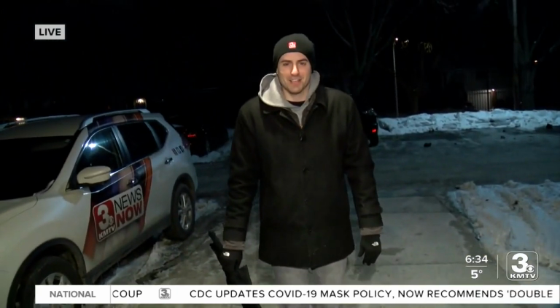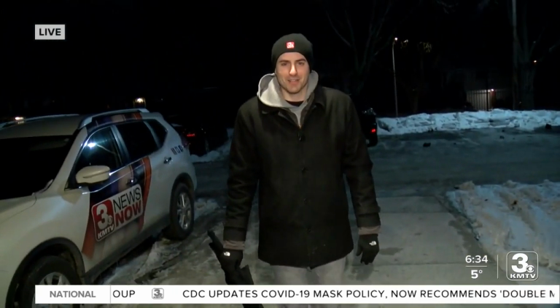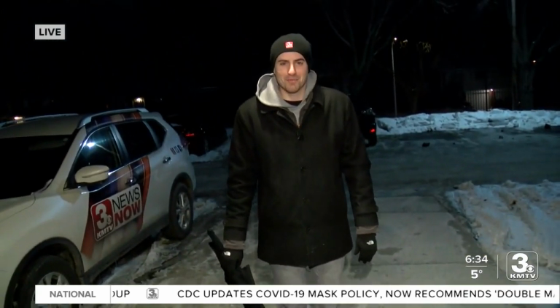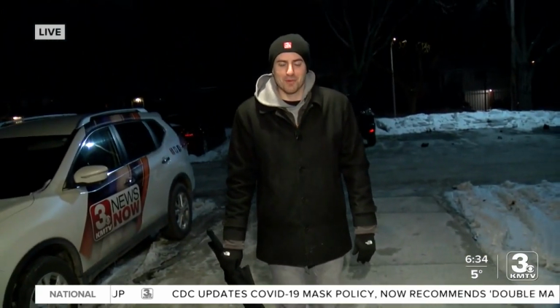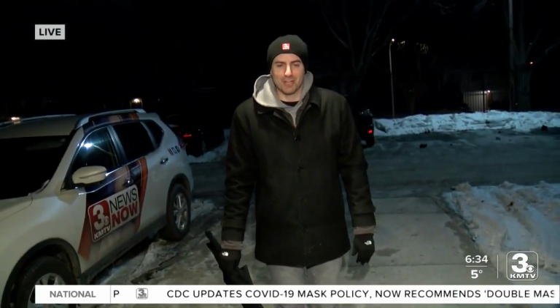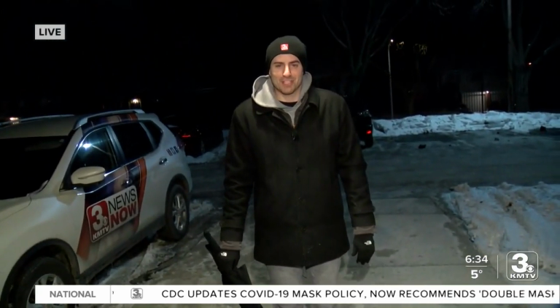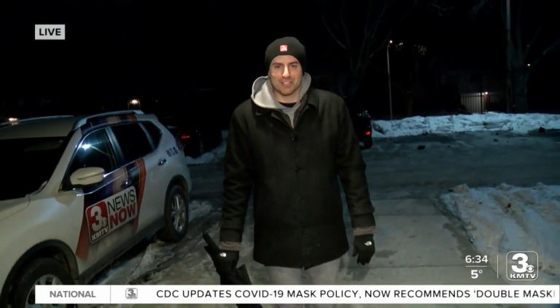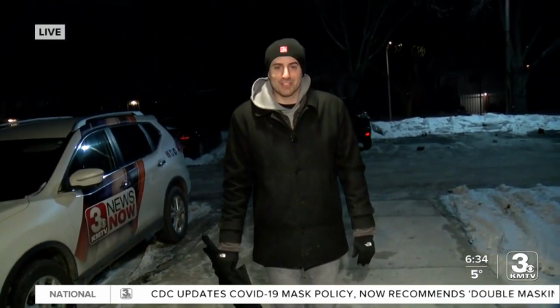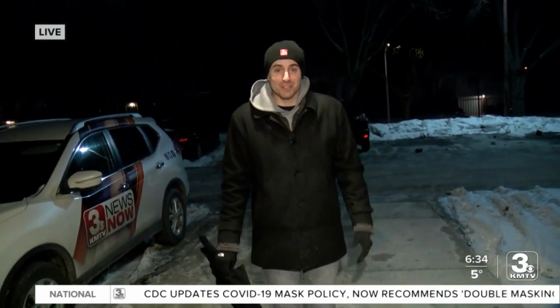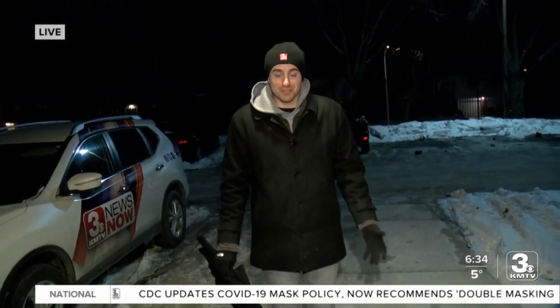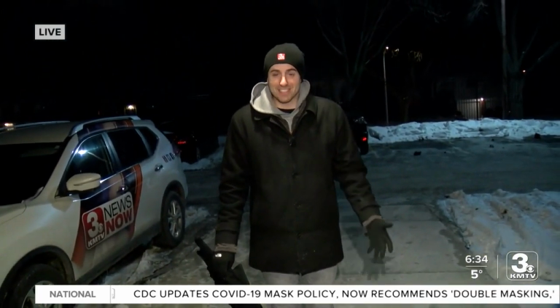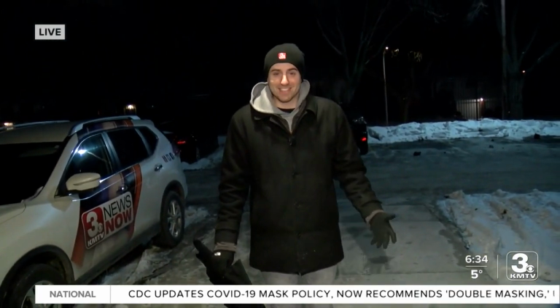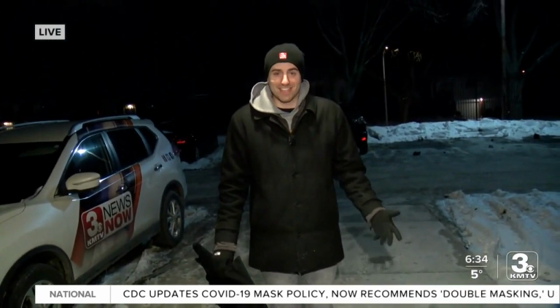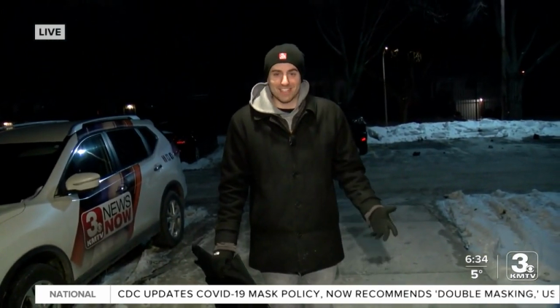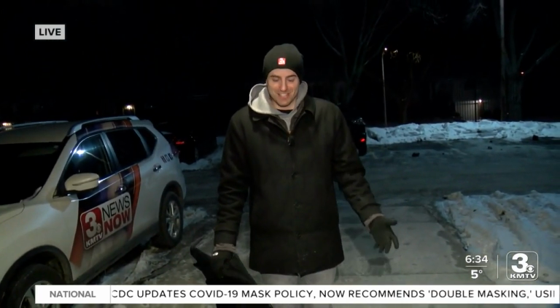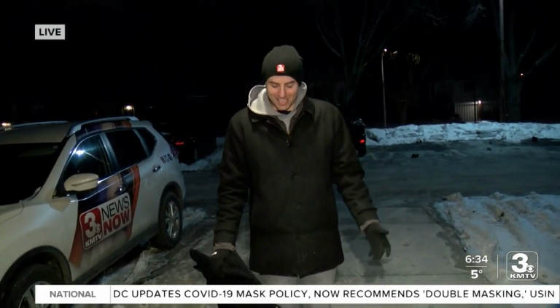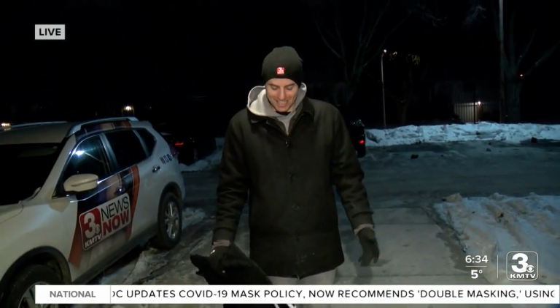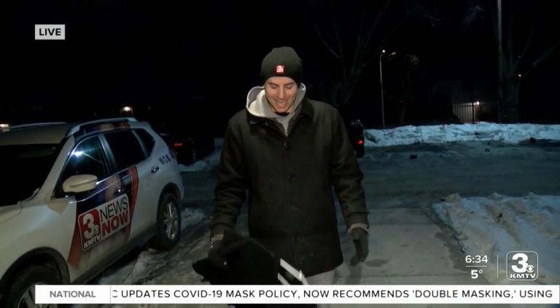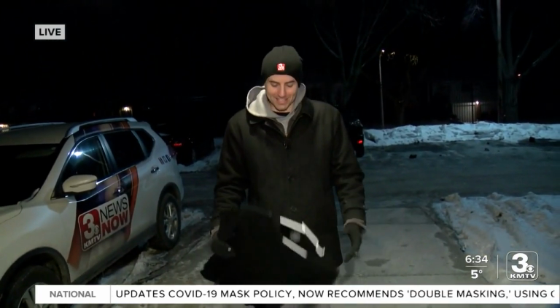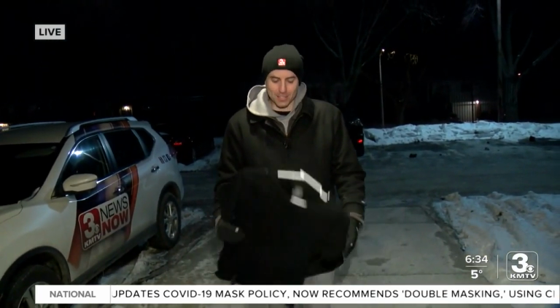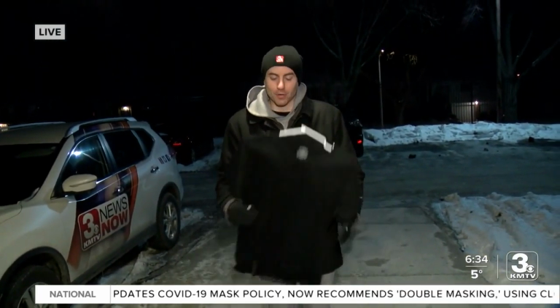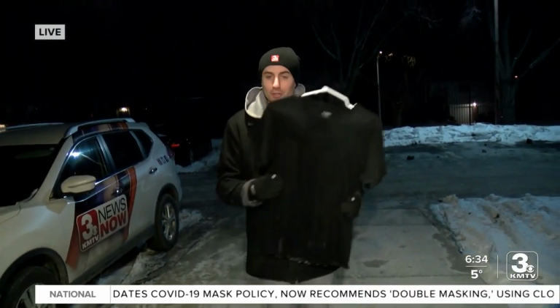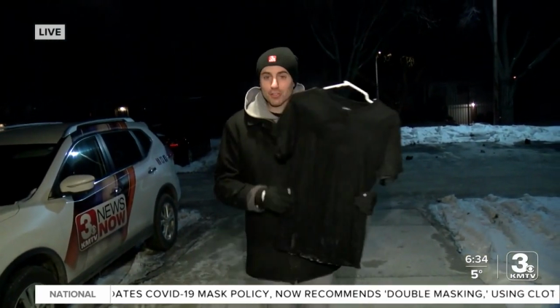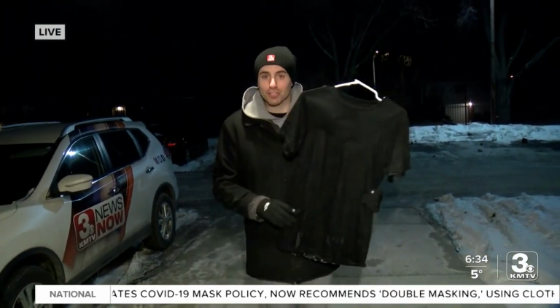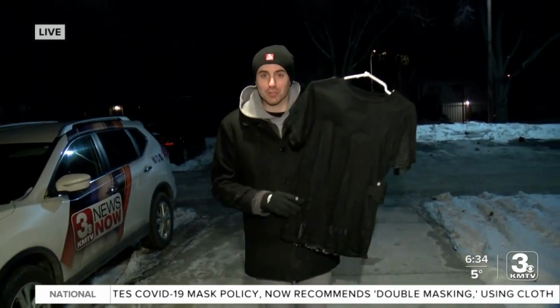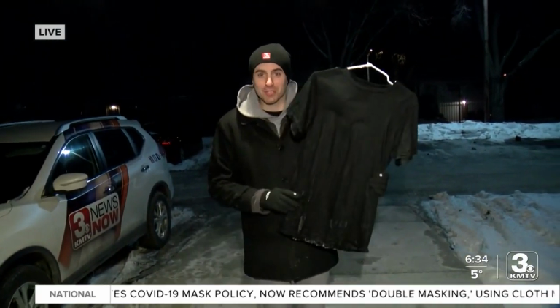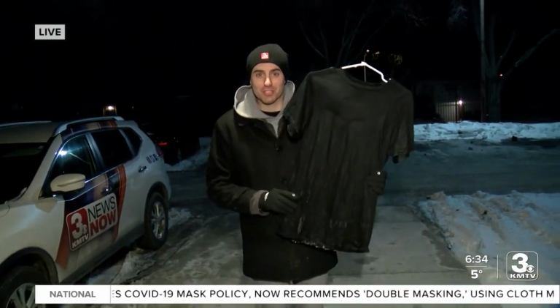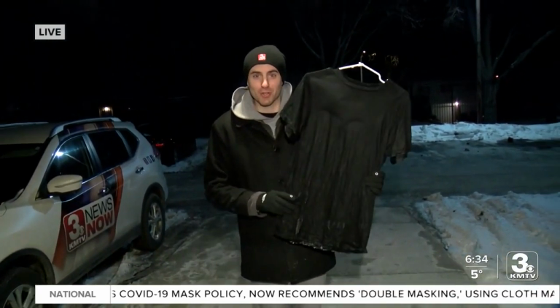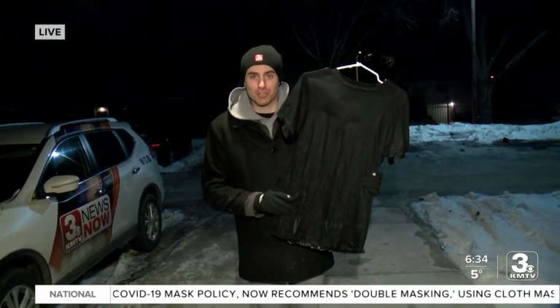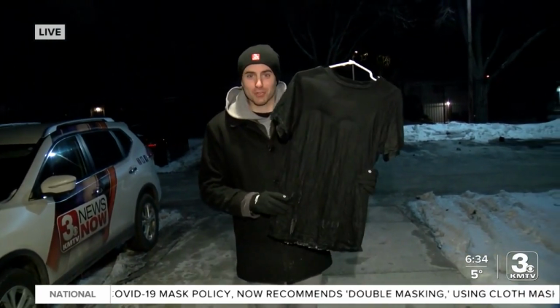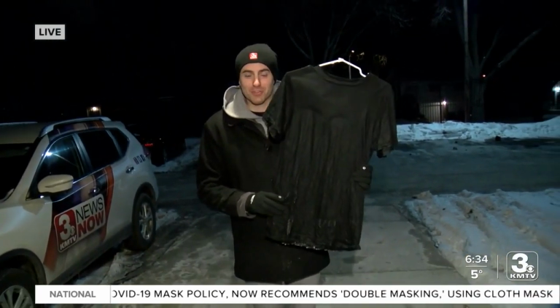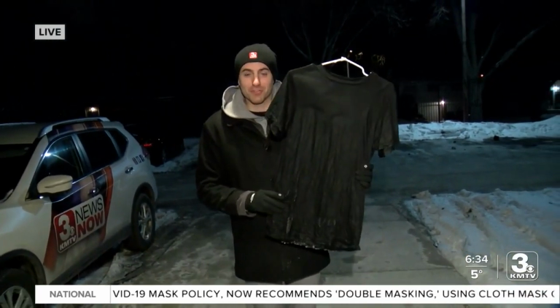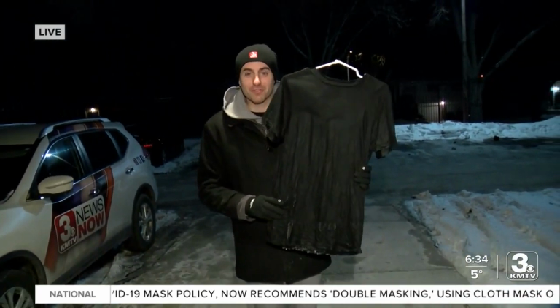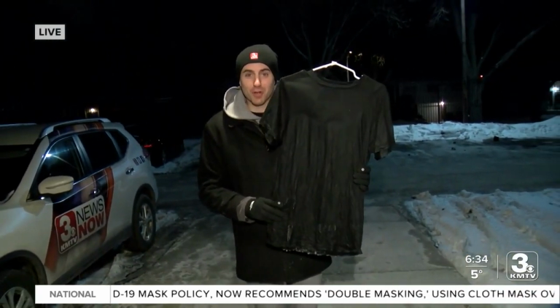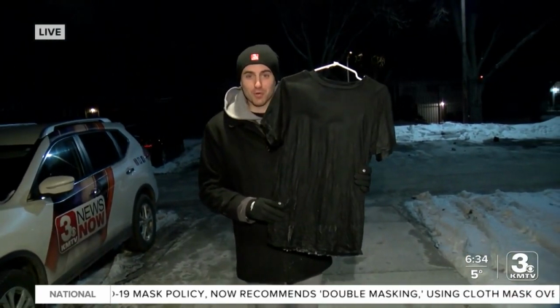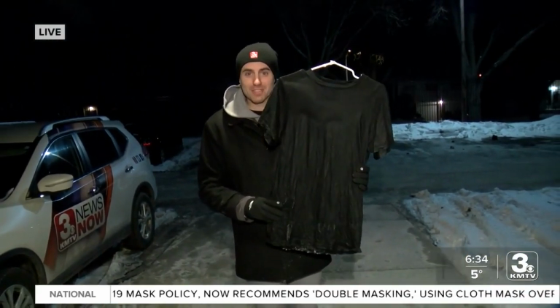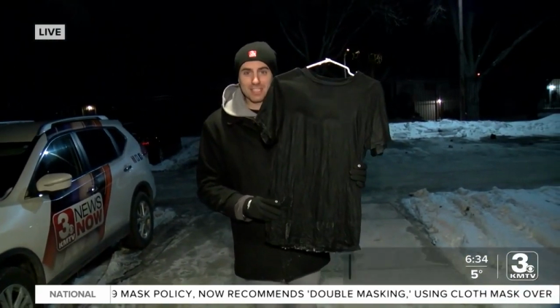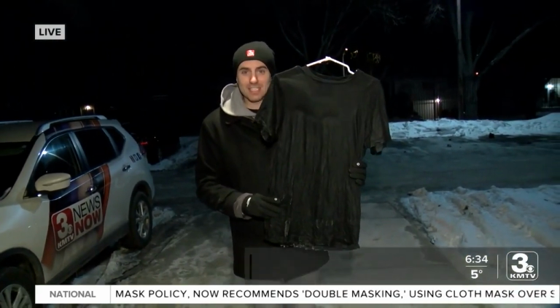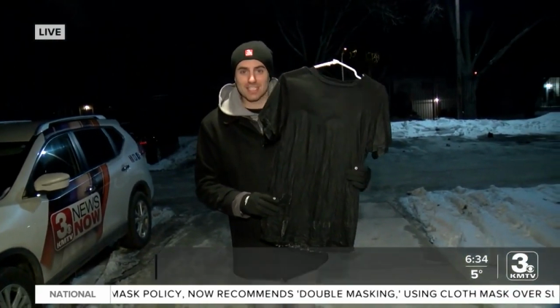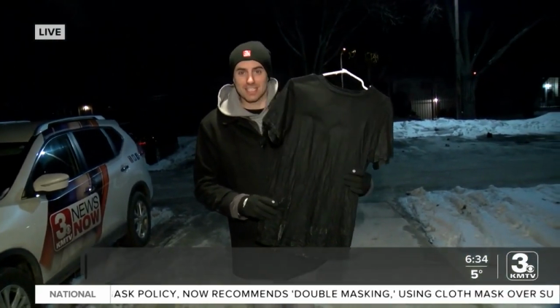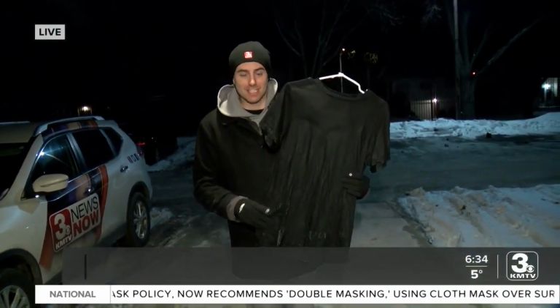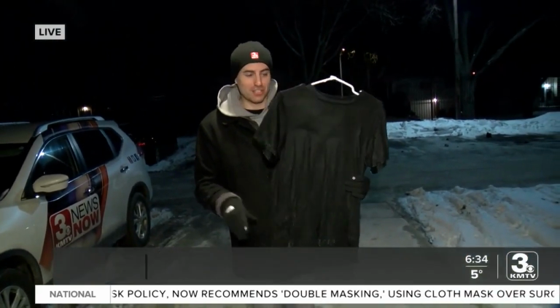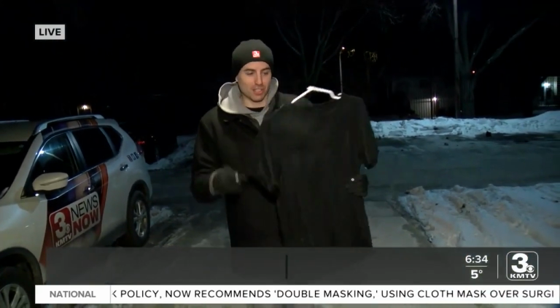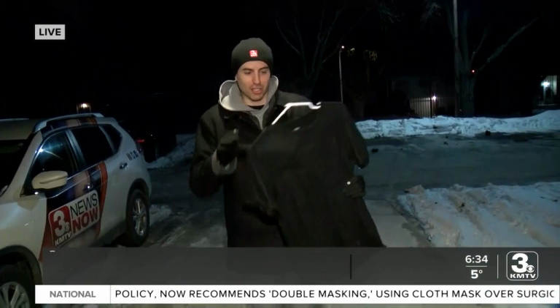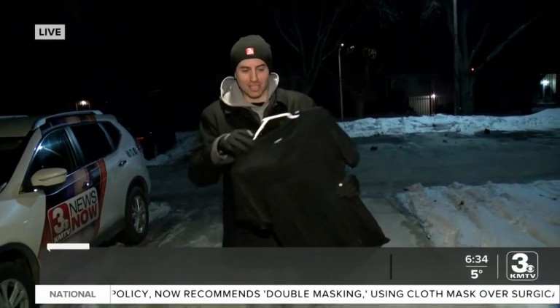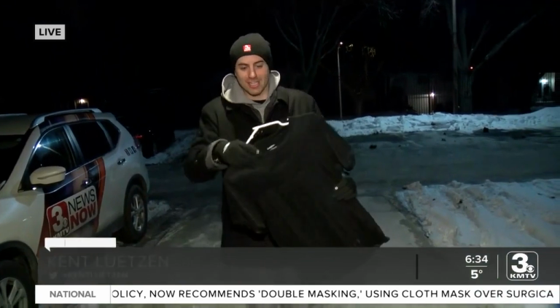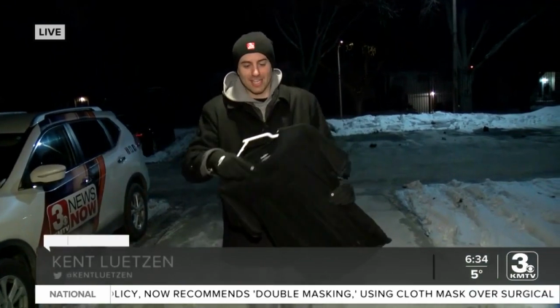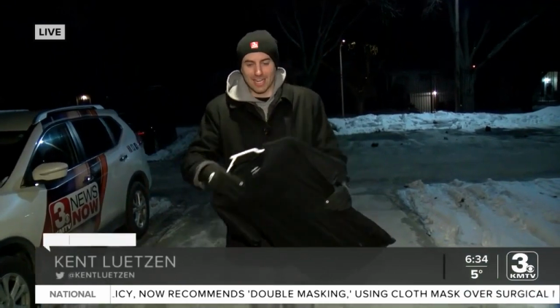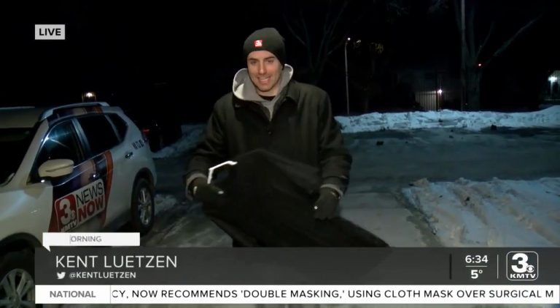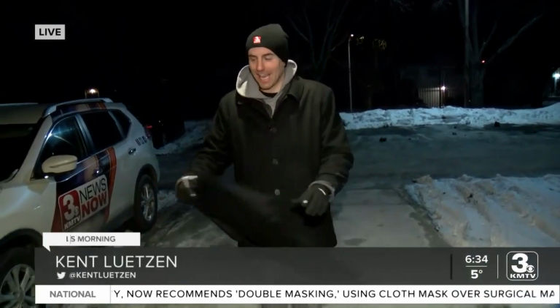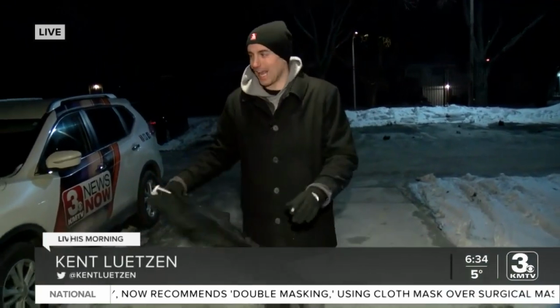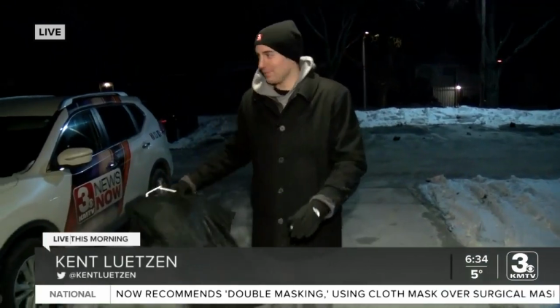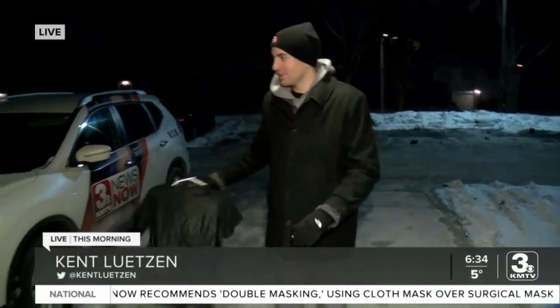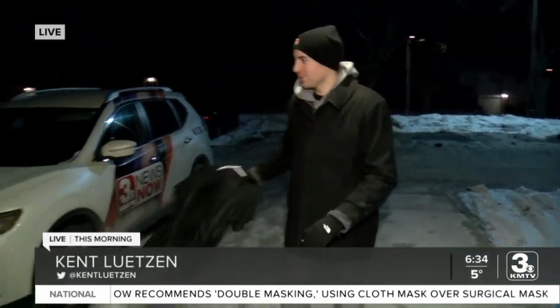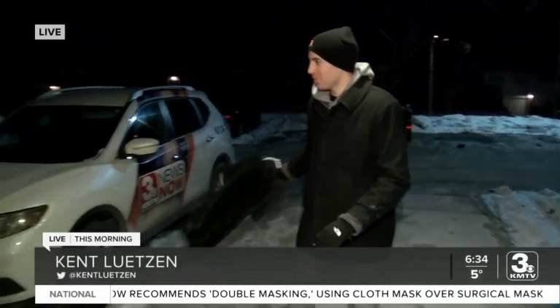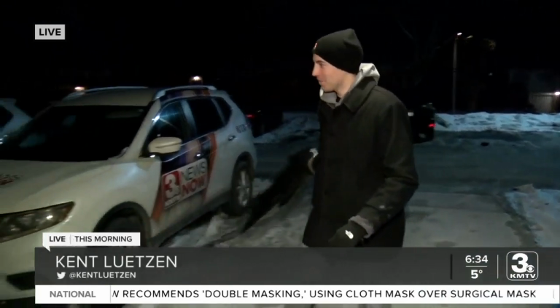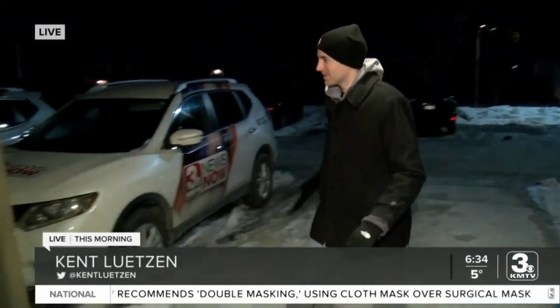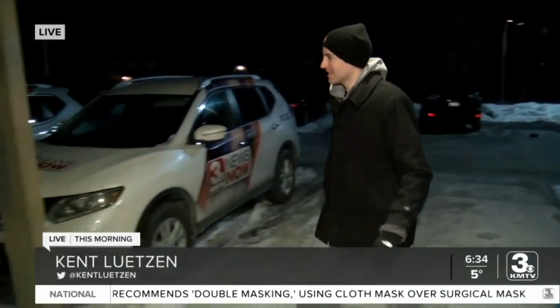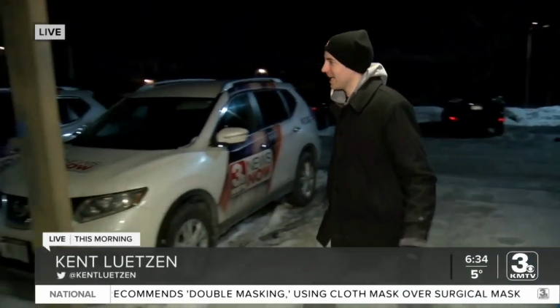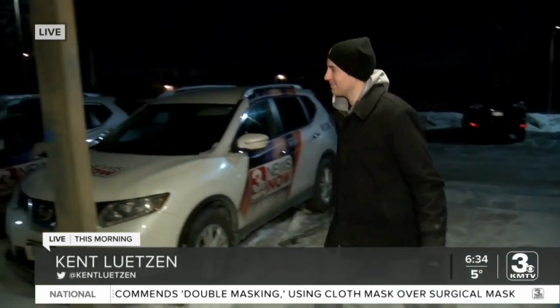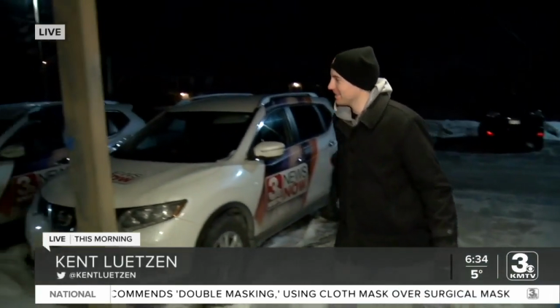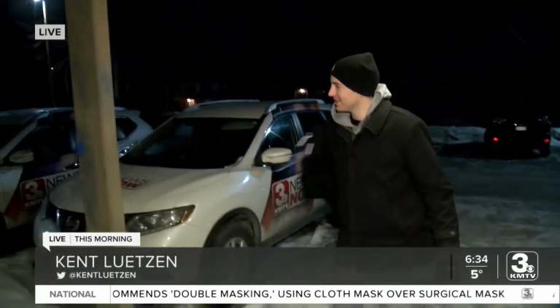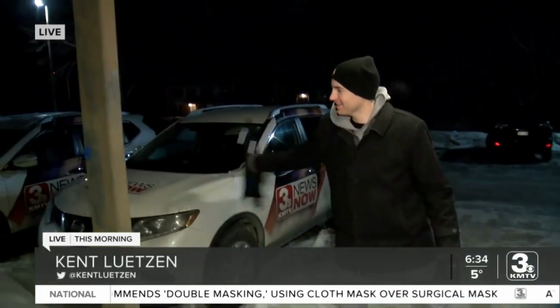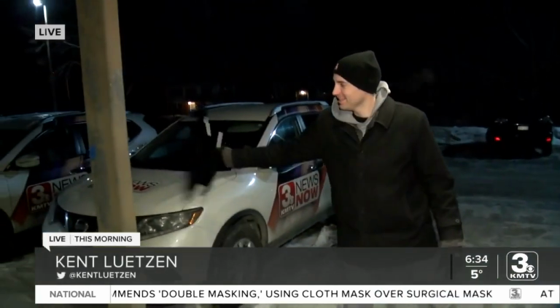Good morning, Cerise and Jenny. So earlier we showed you the frozen t-shirt again — I'm gonna do it one more time here.